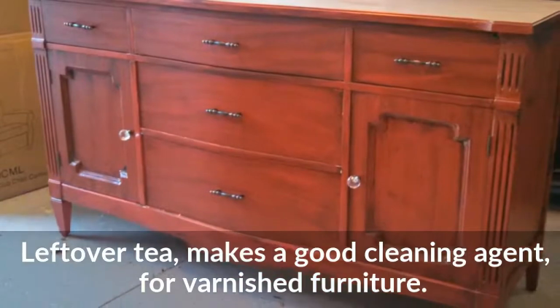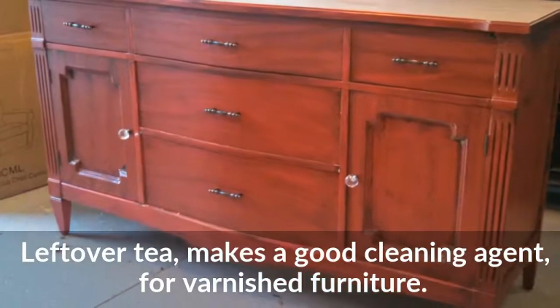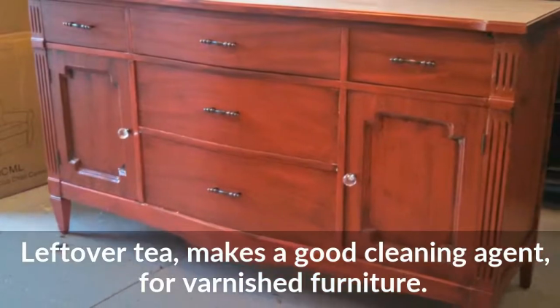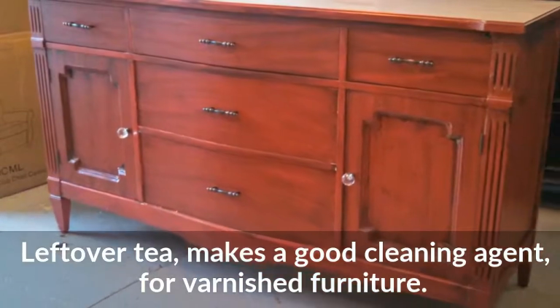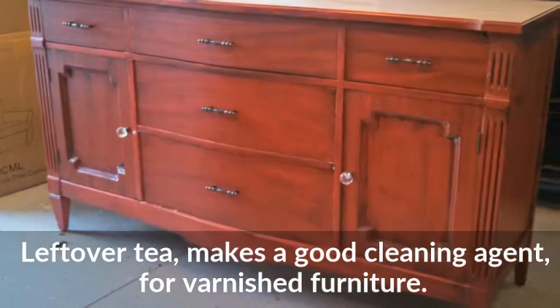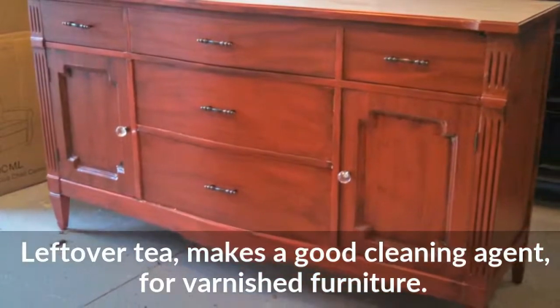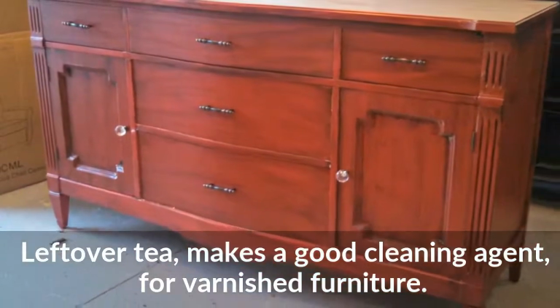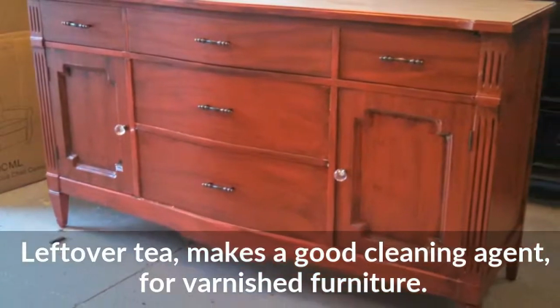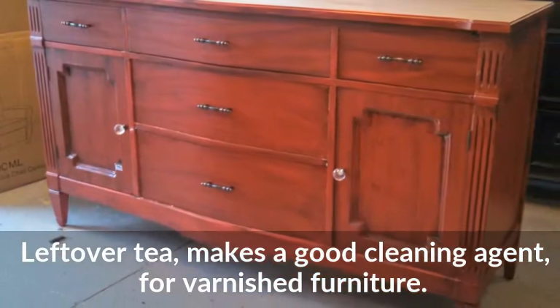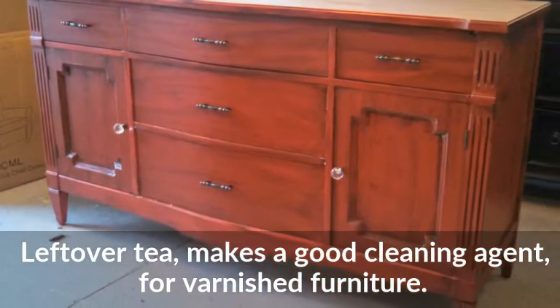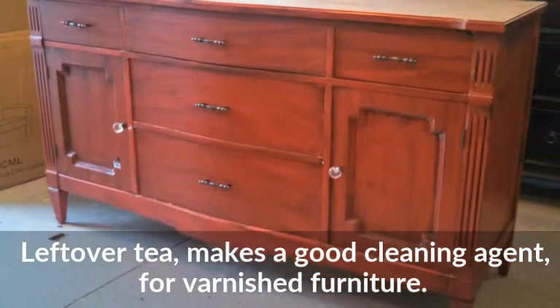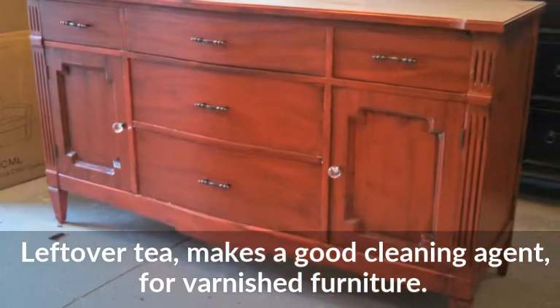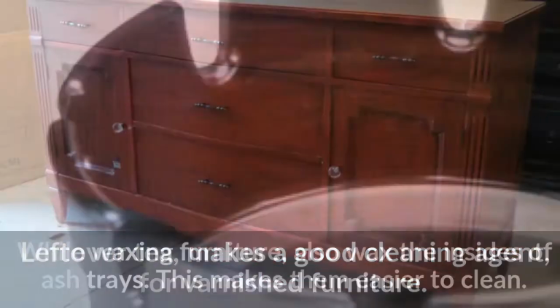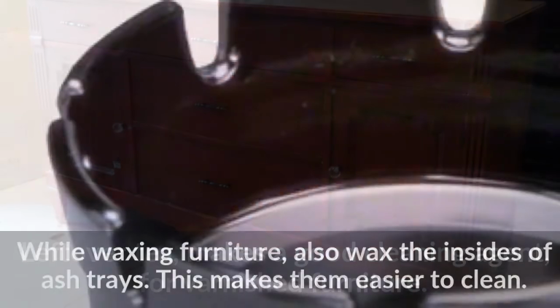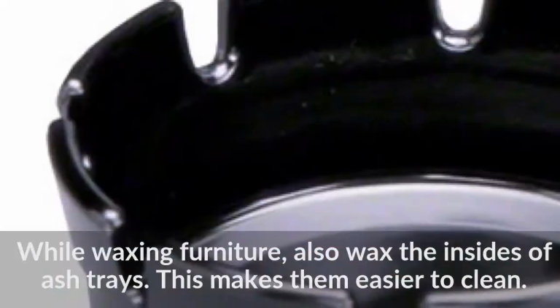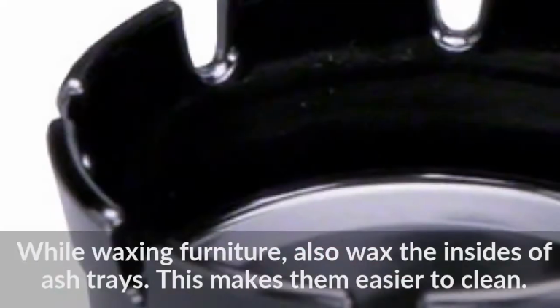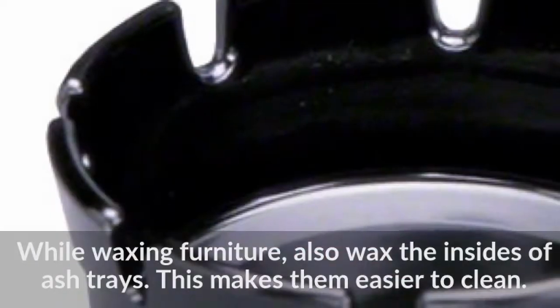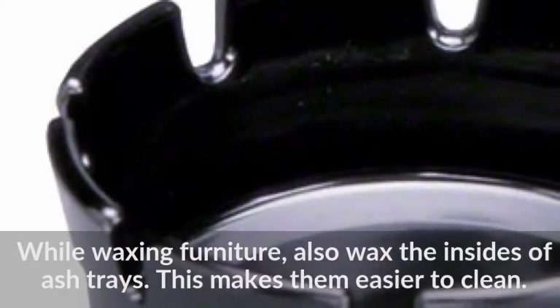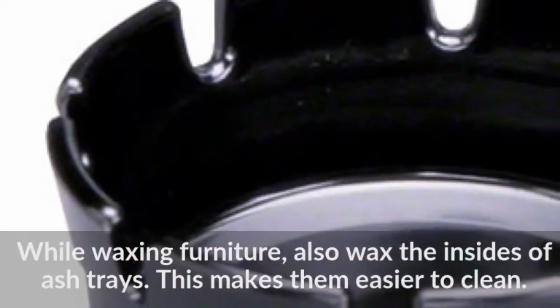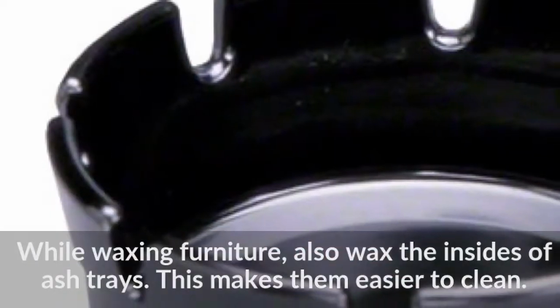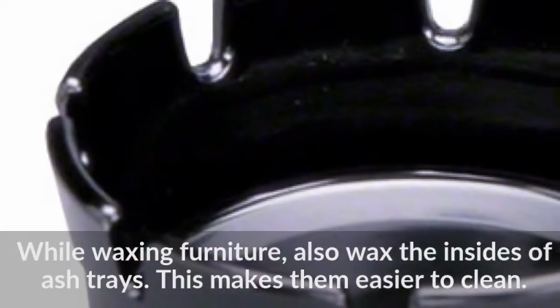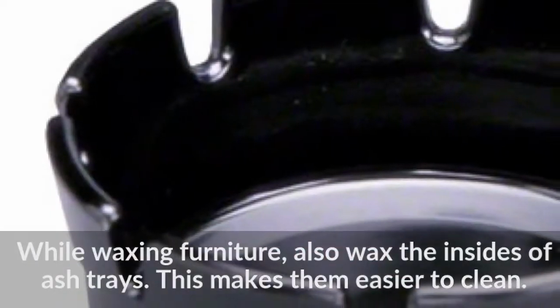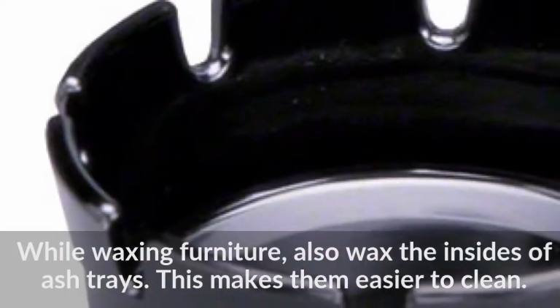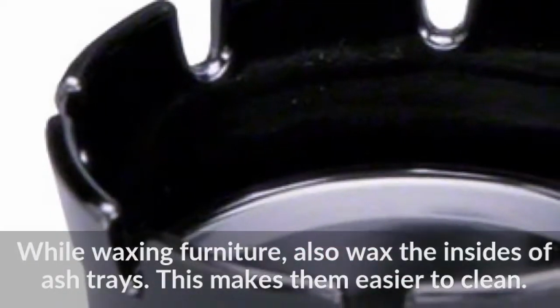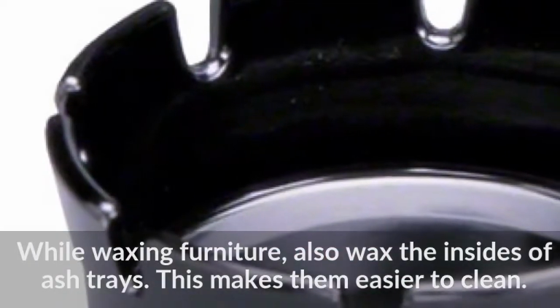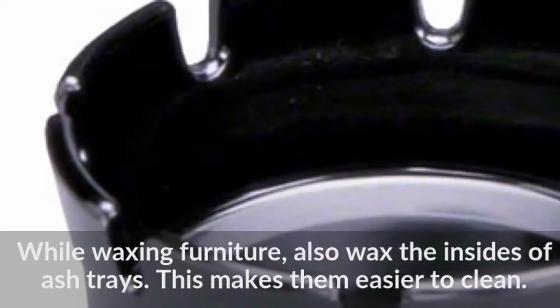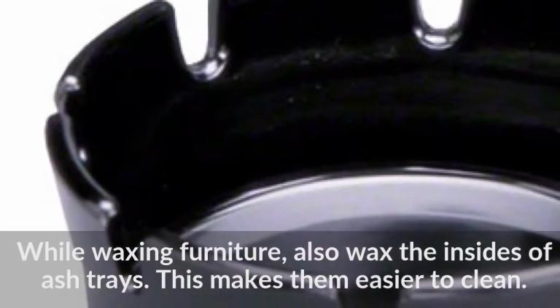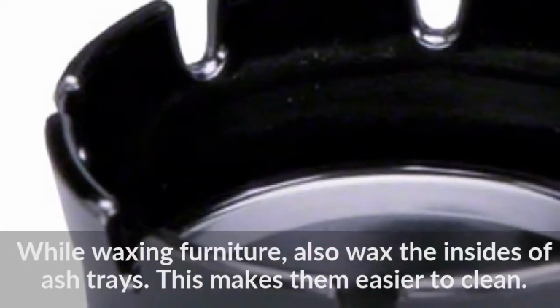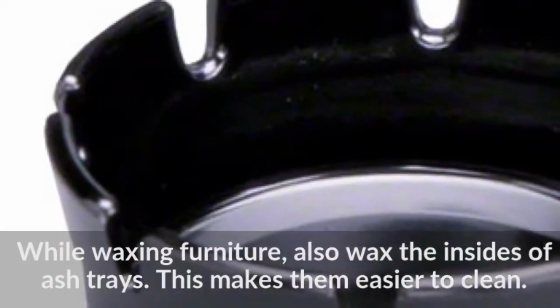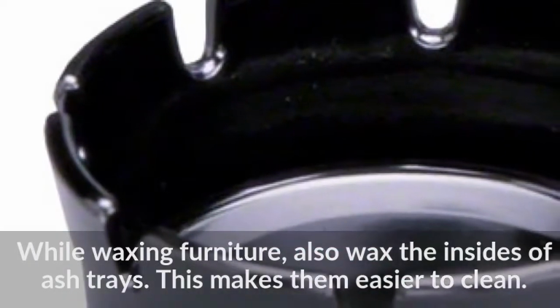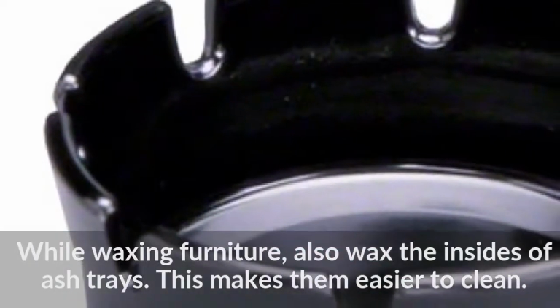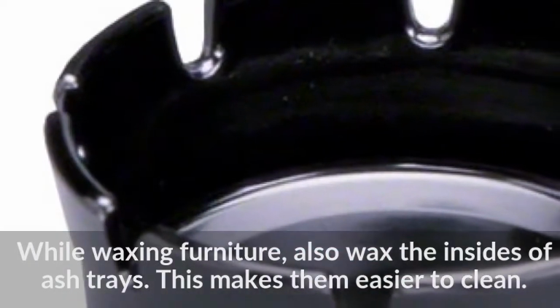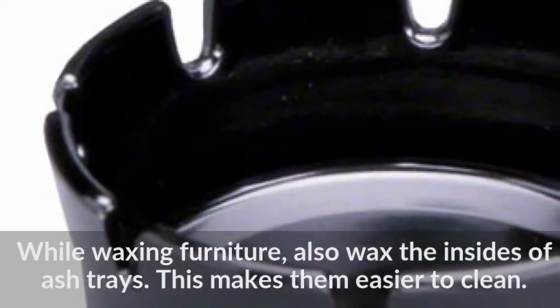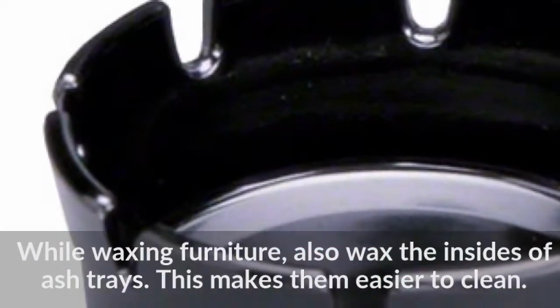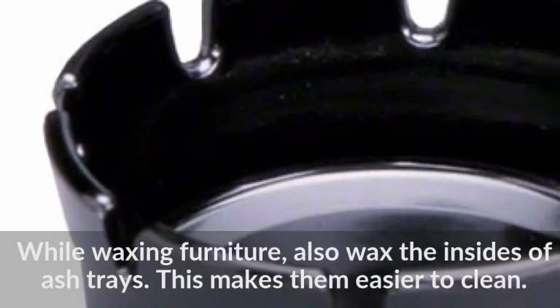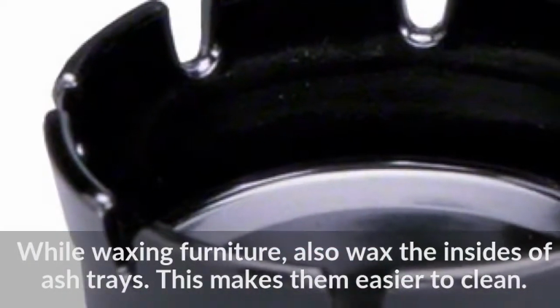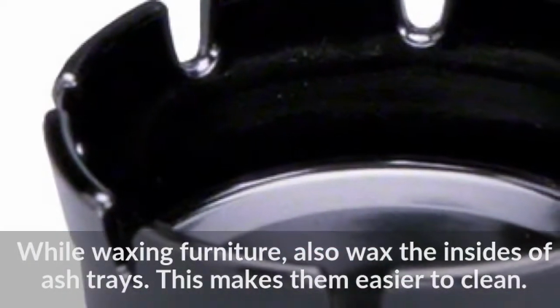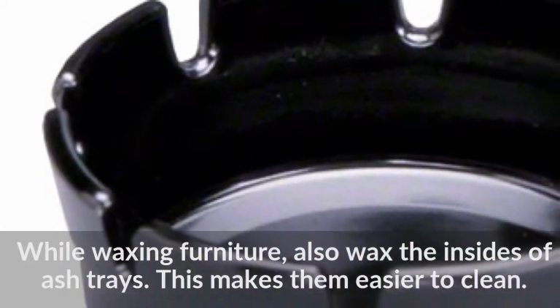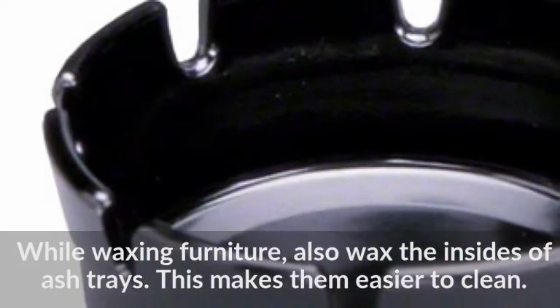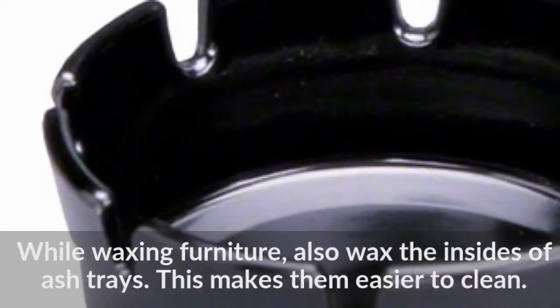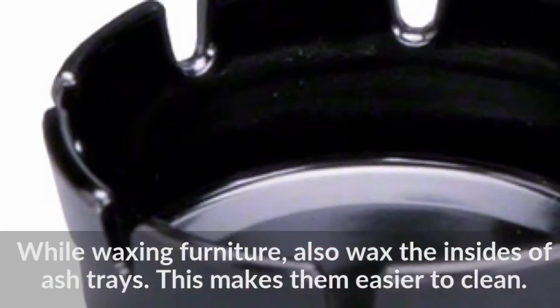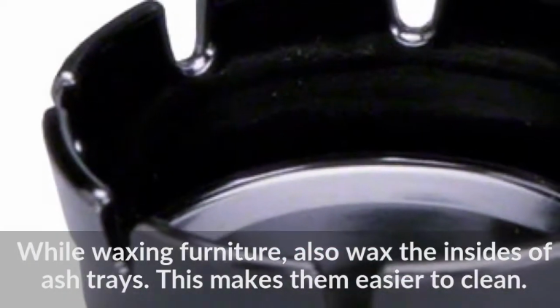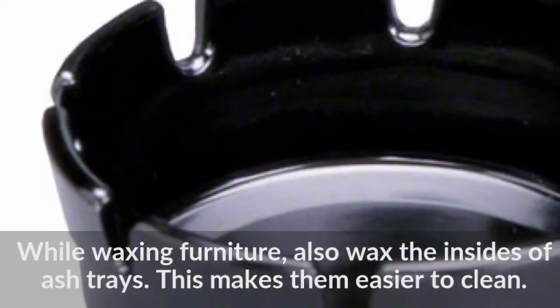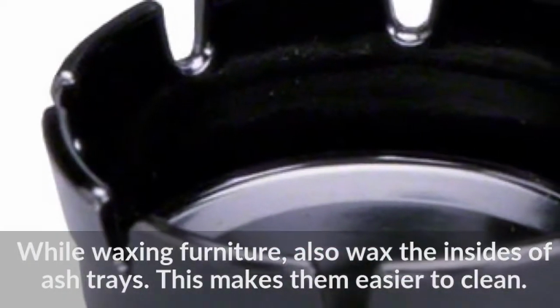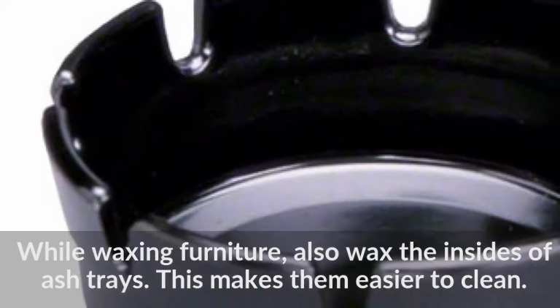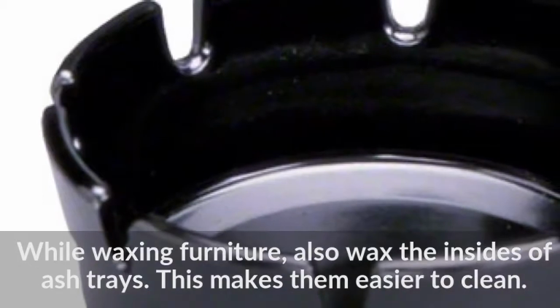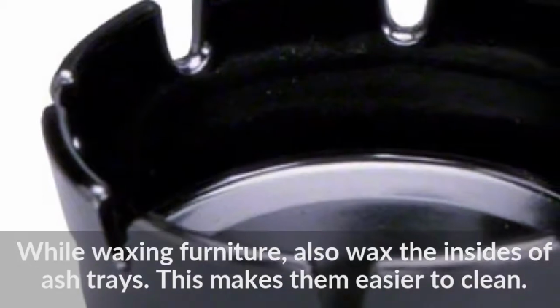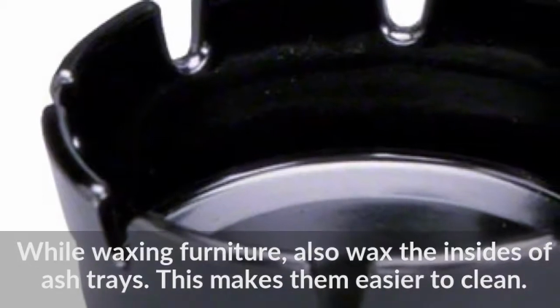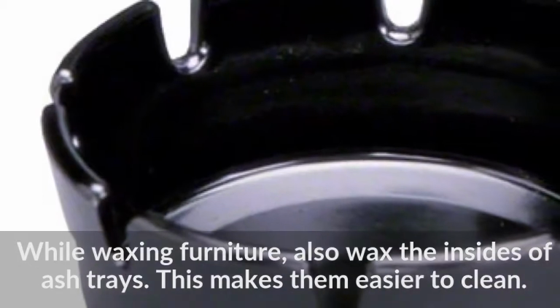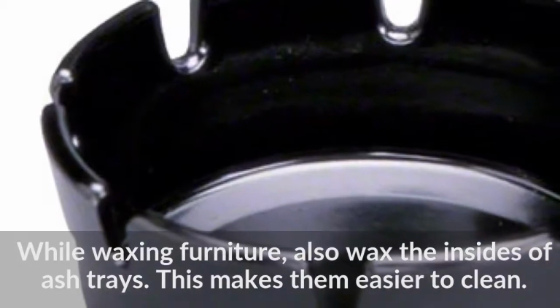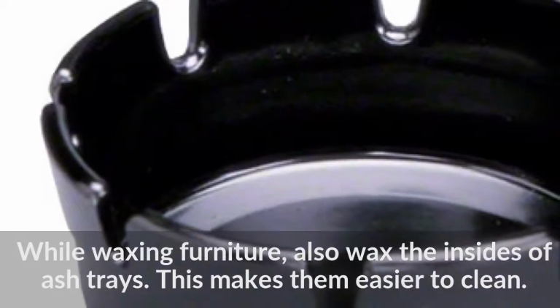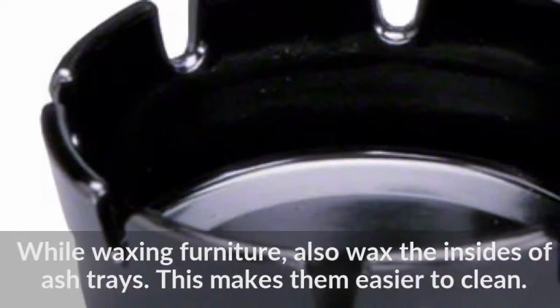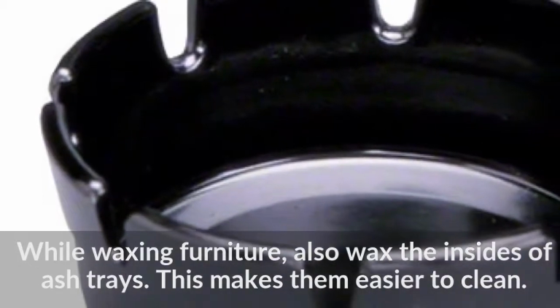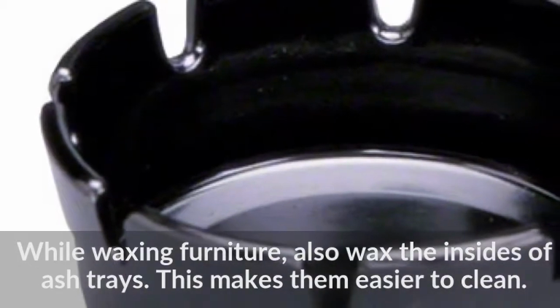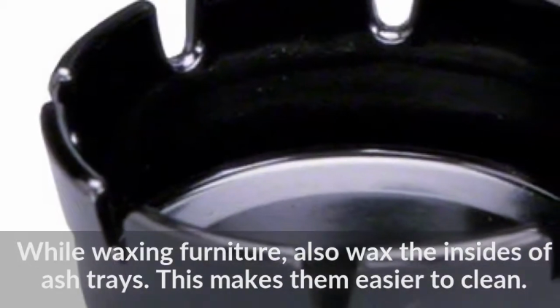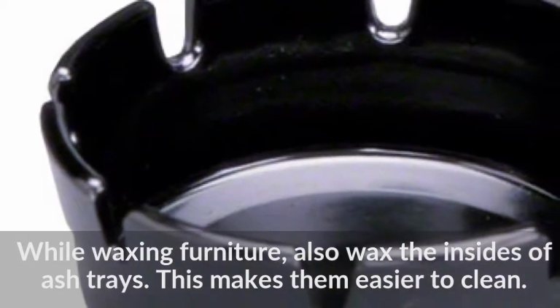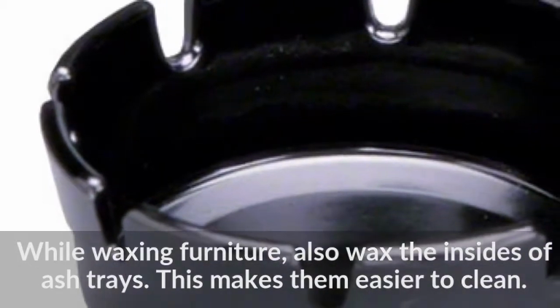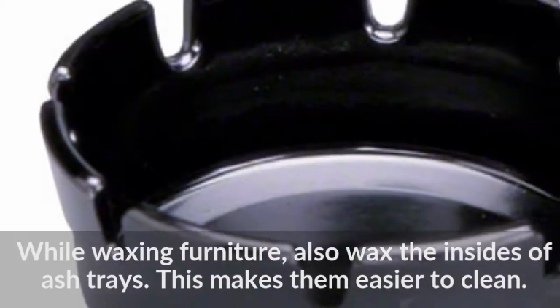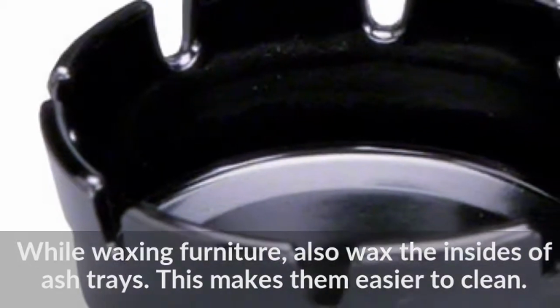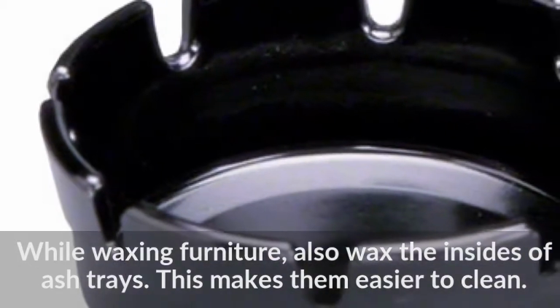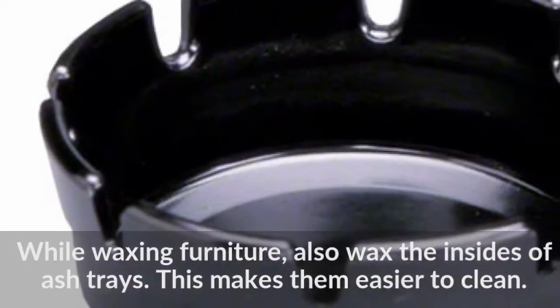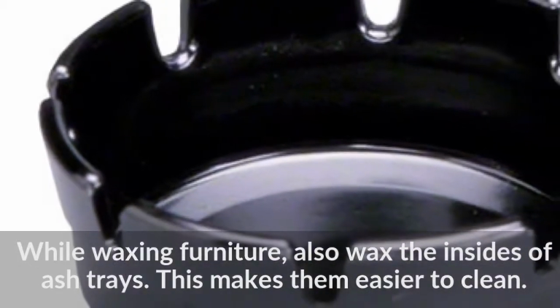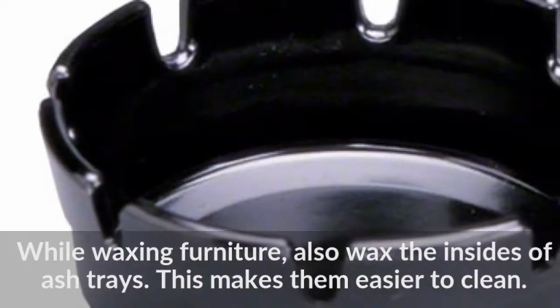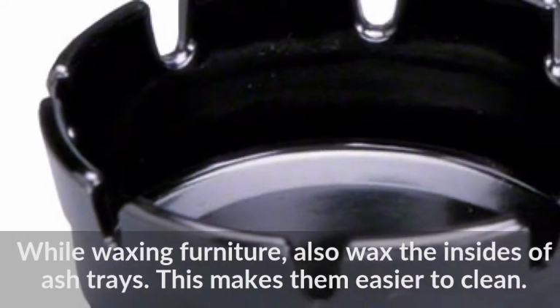While waxing furniture, also wax the insides of ashtrays — this makes them easier to clean.